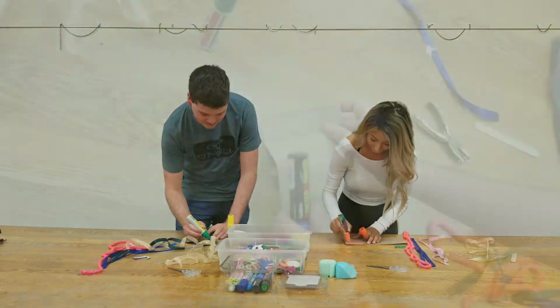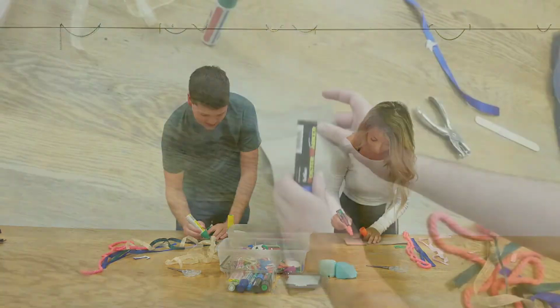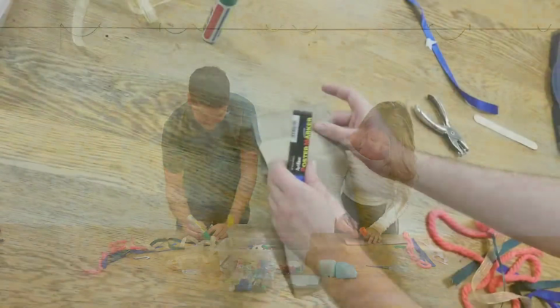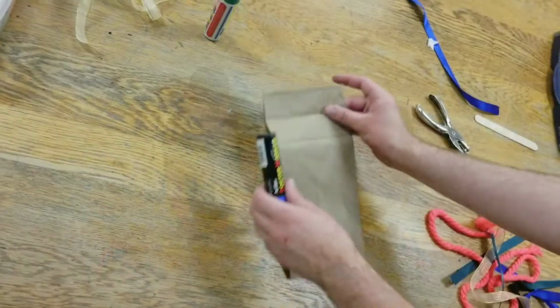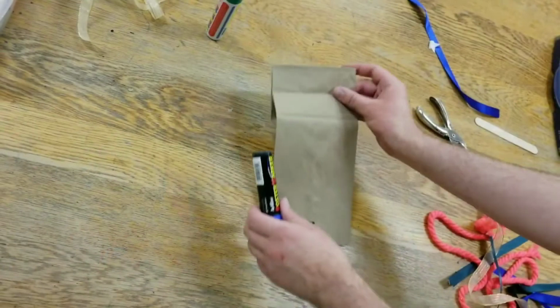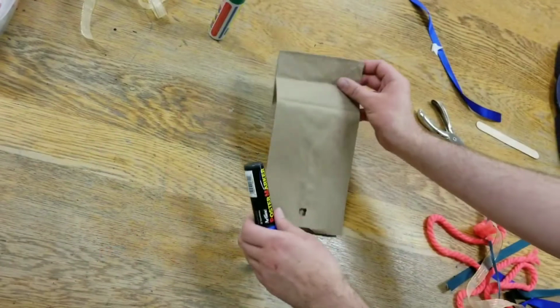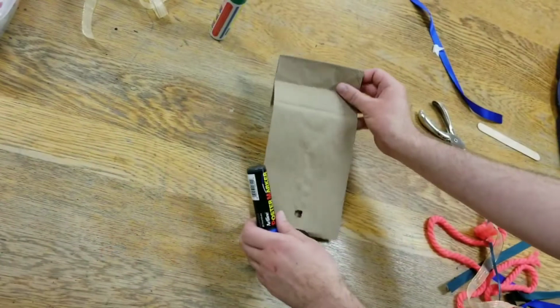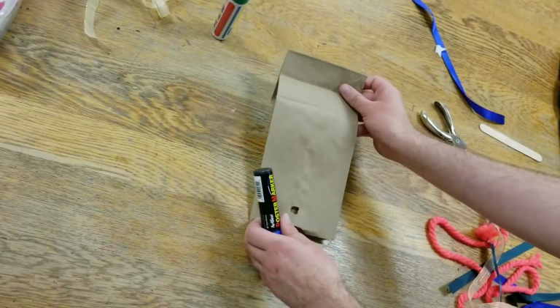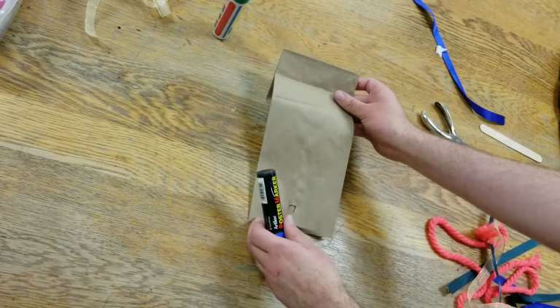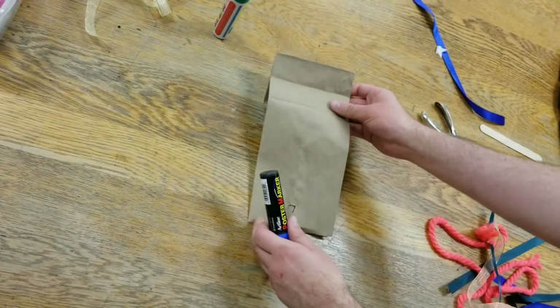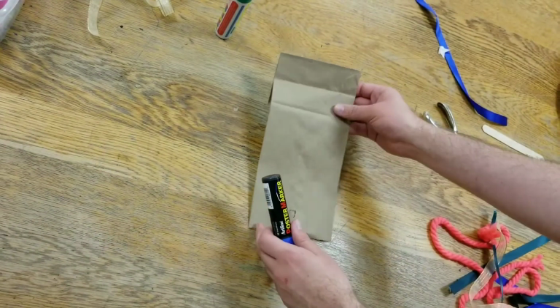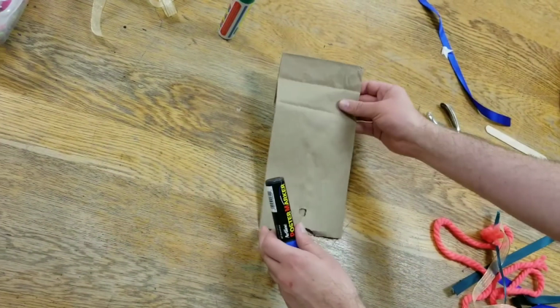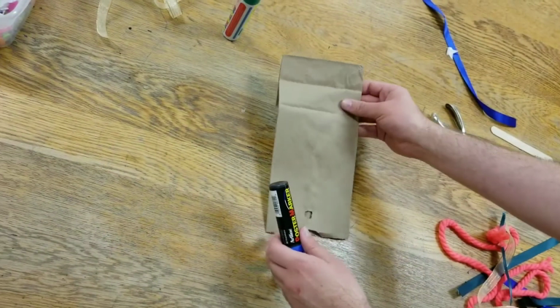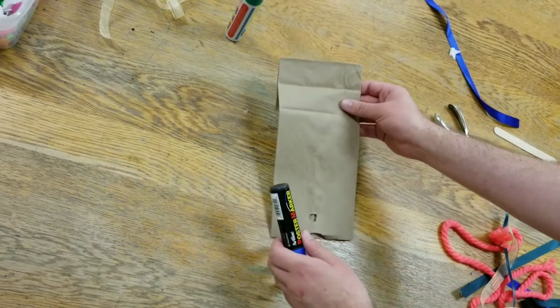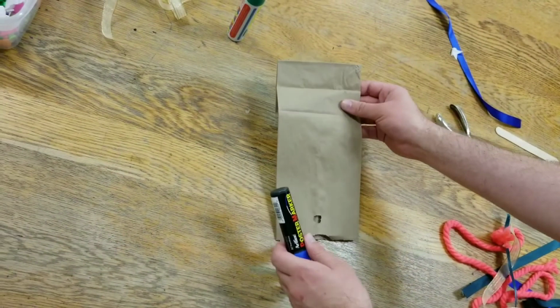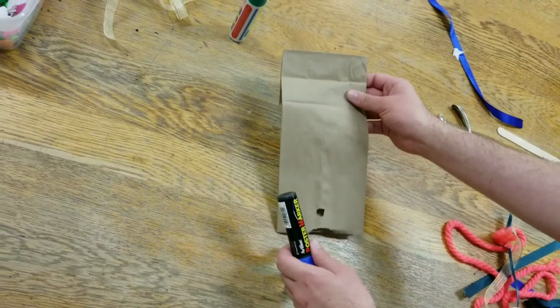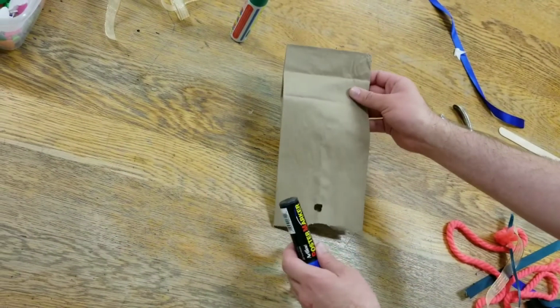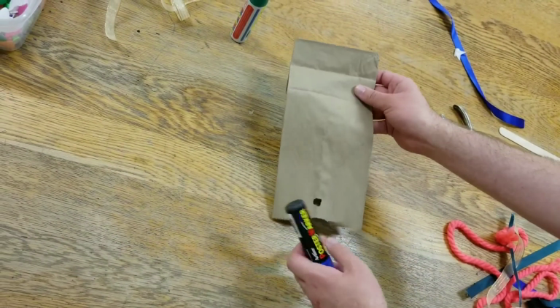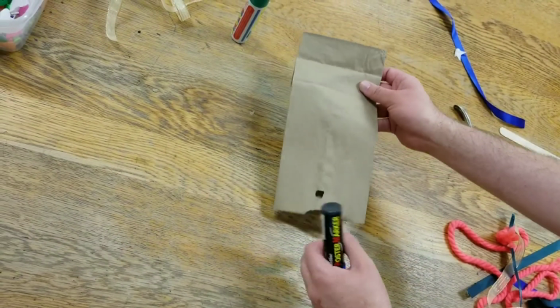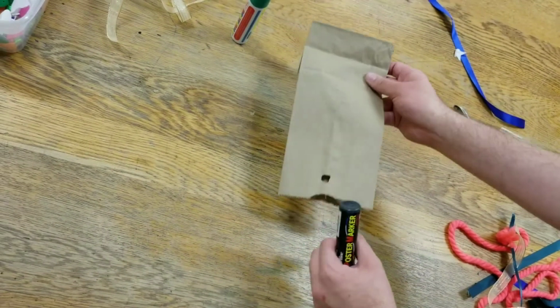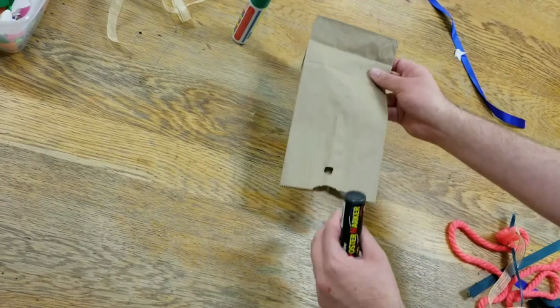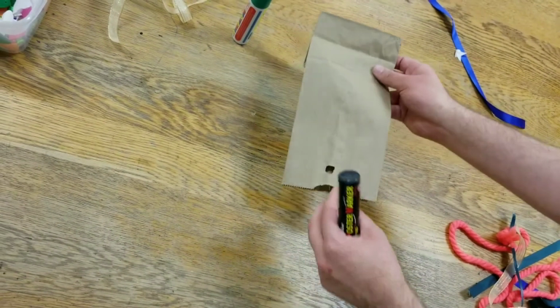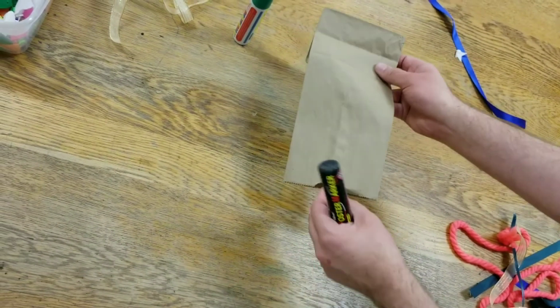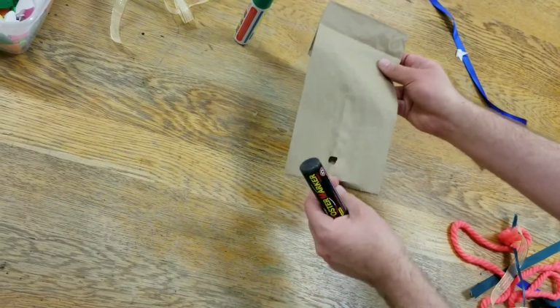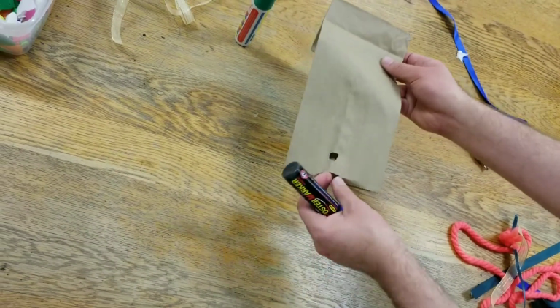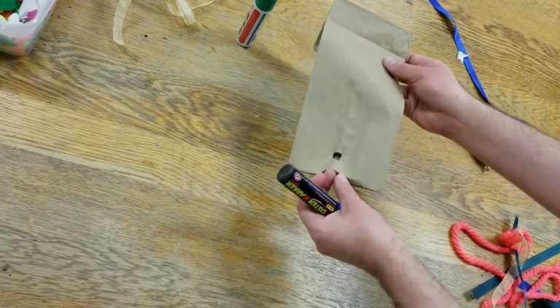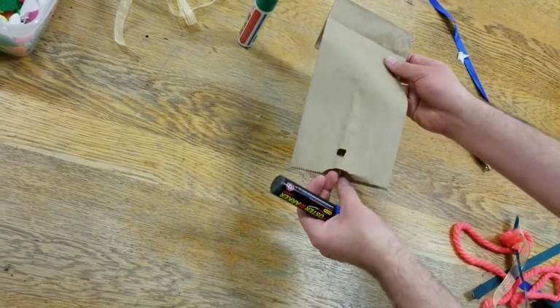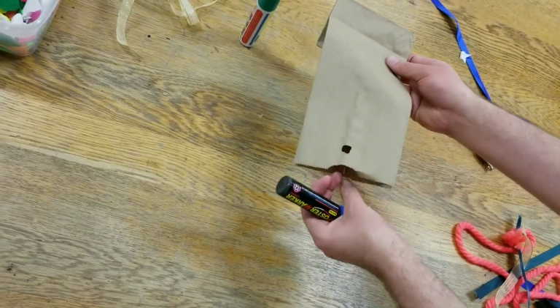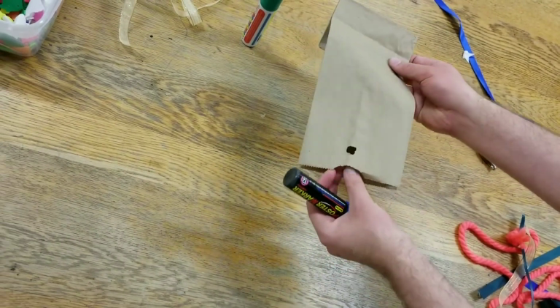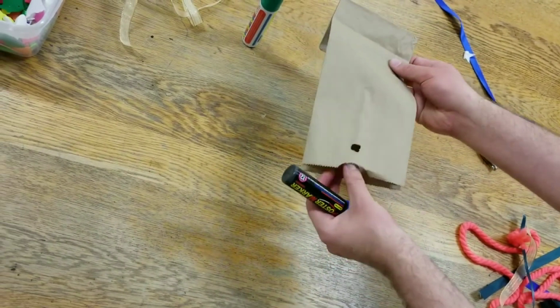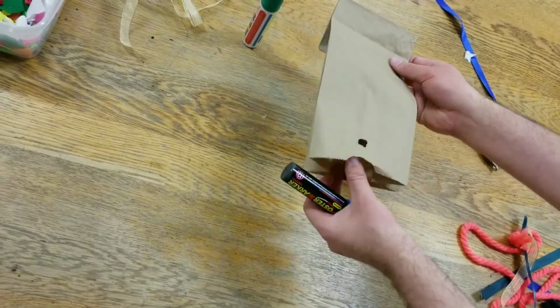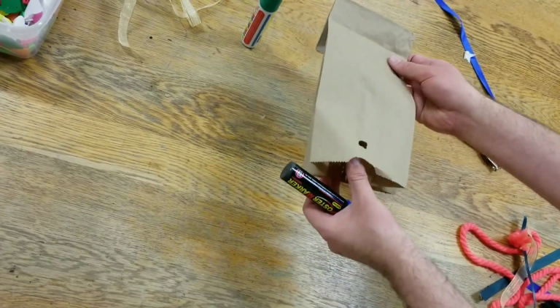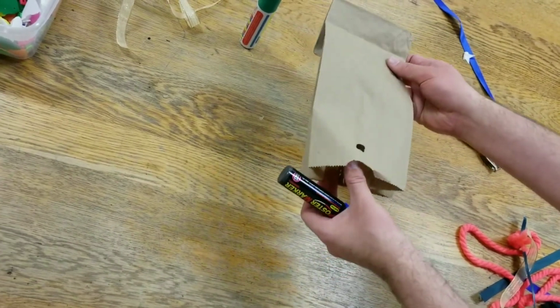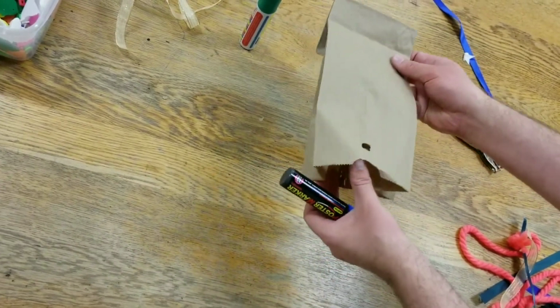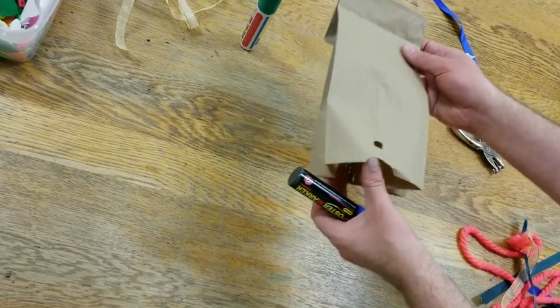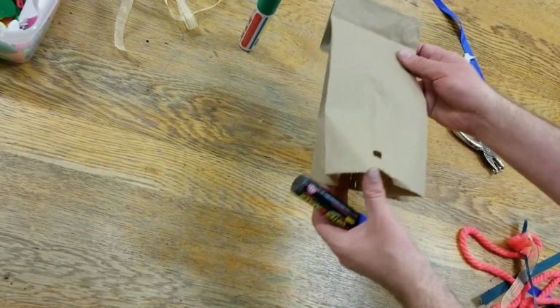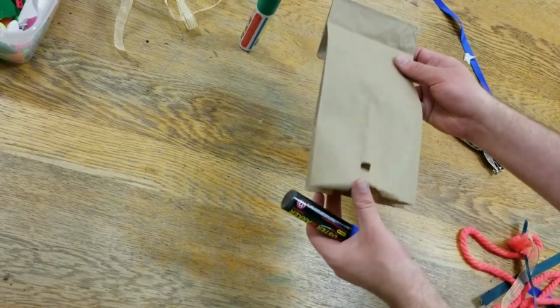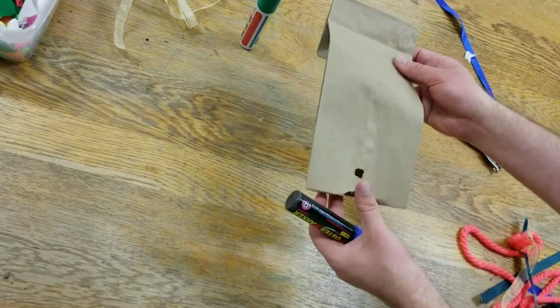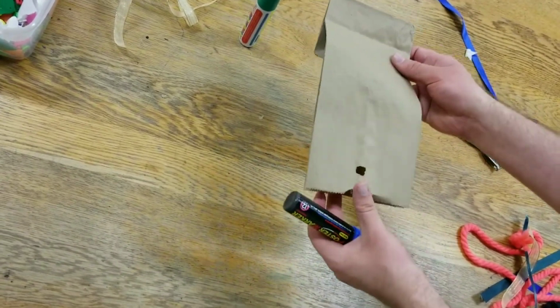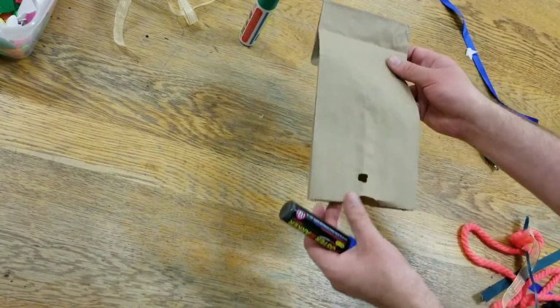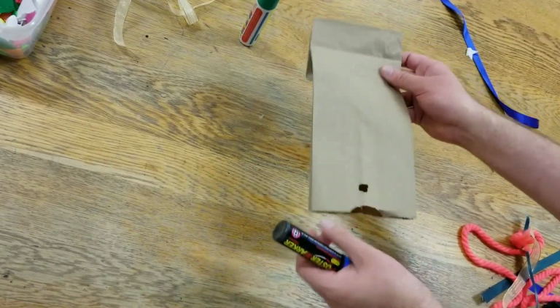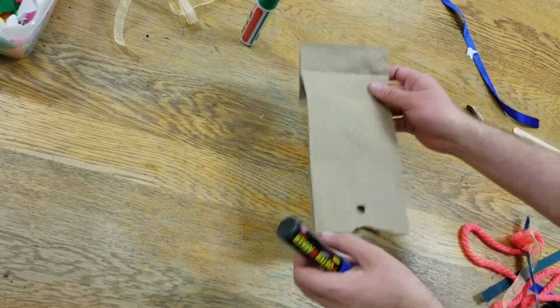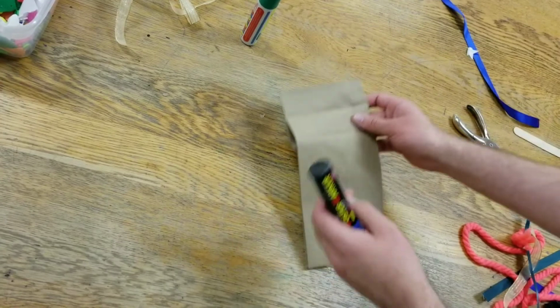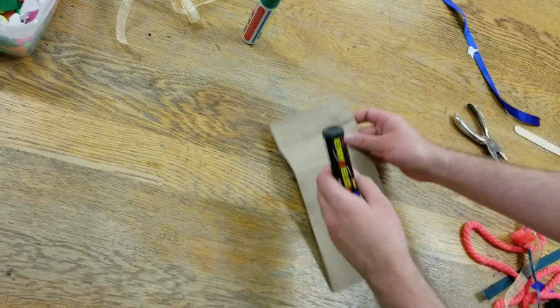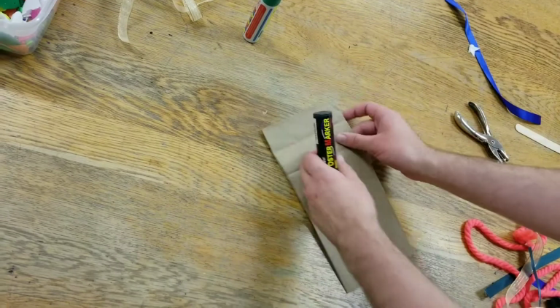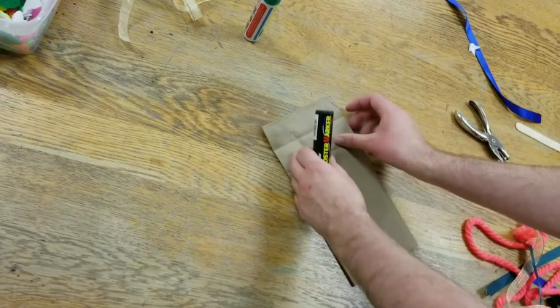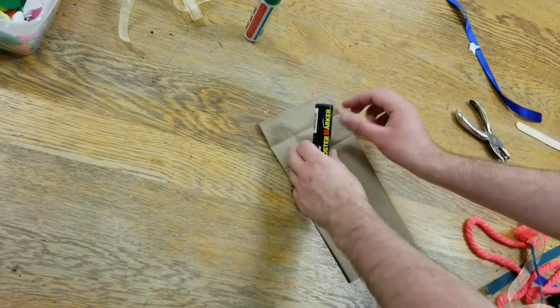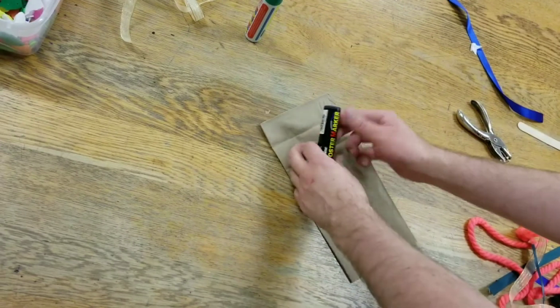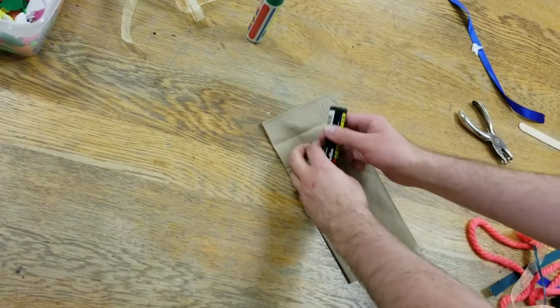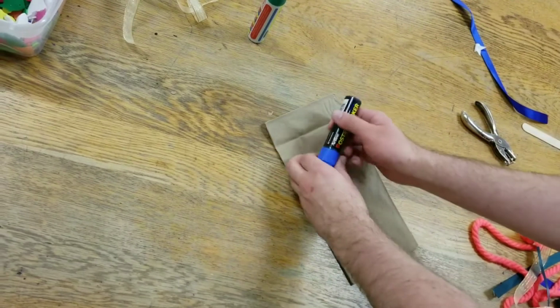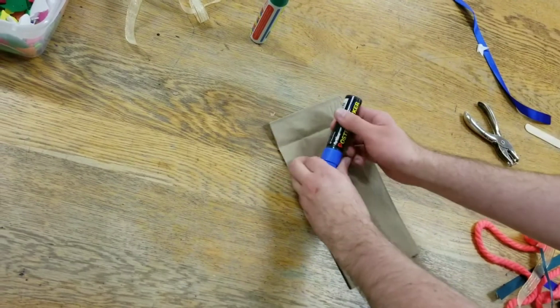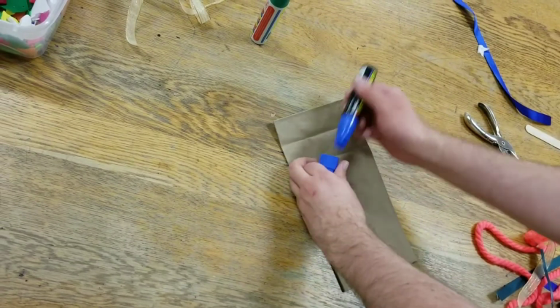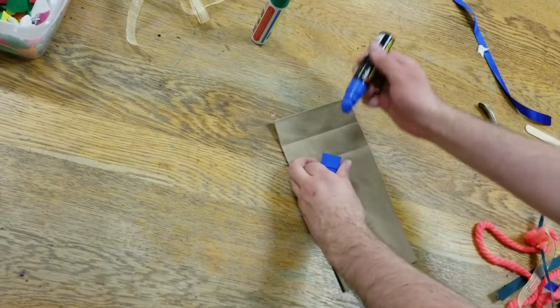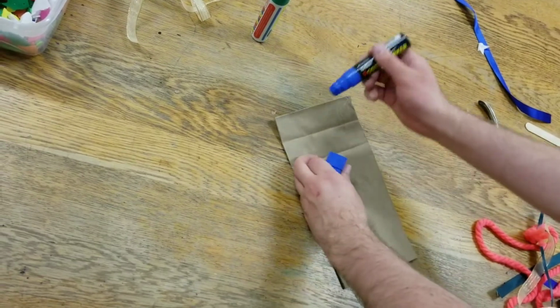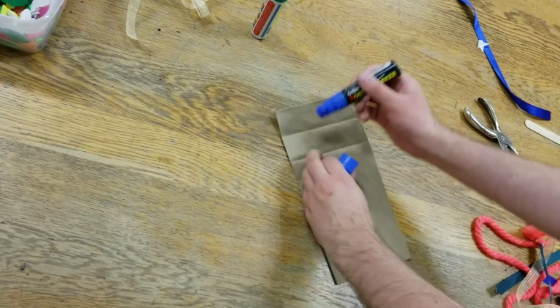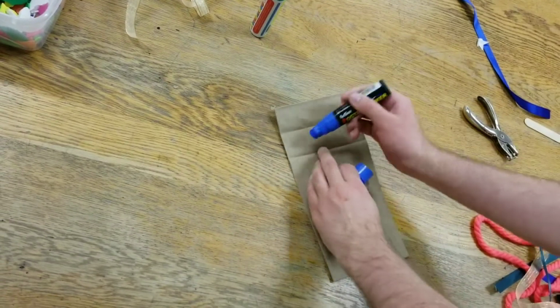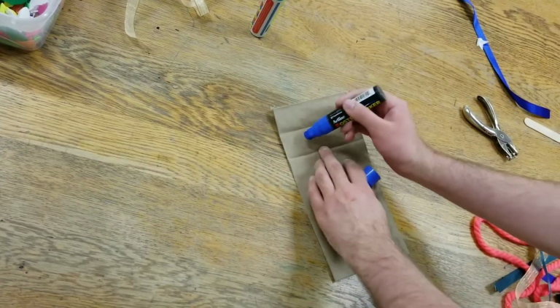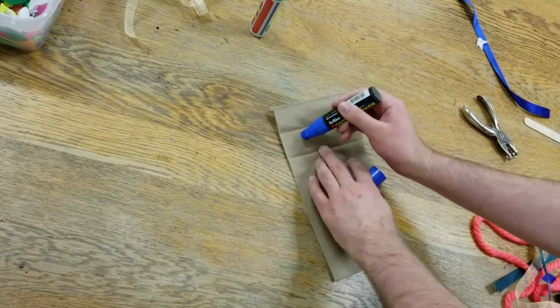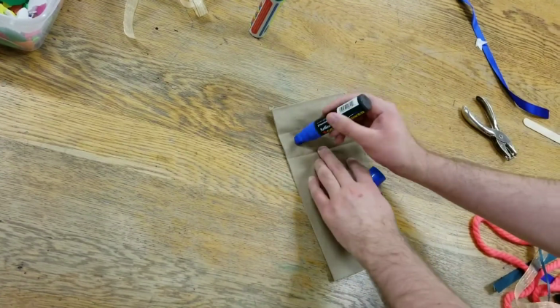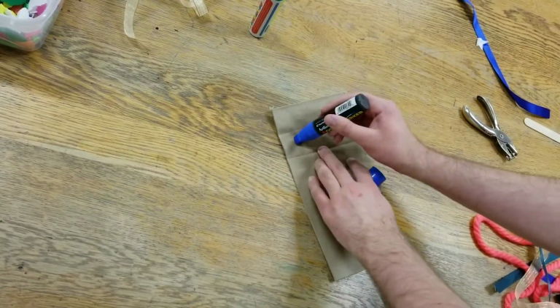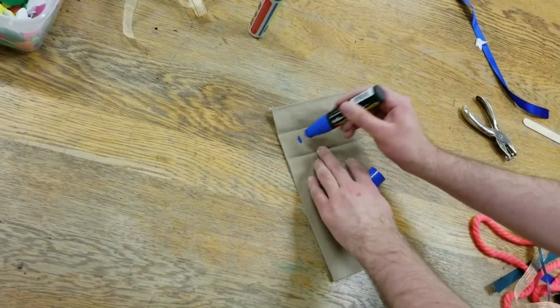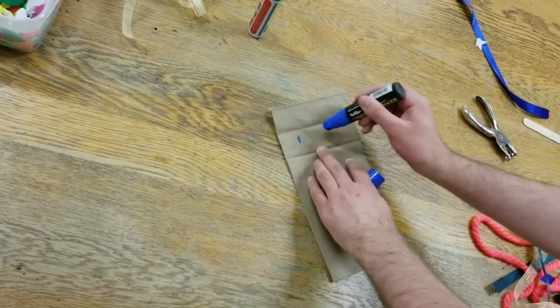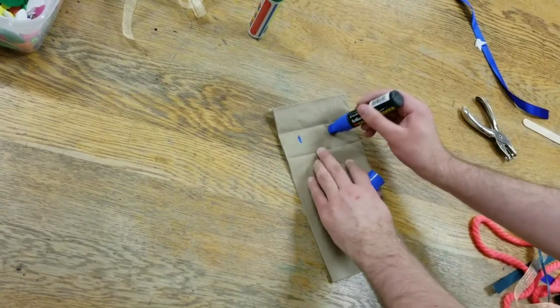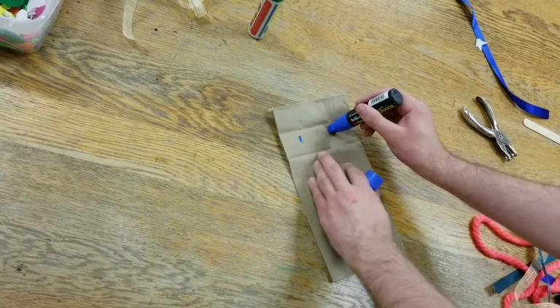When you're decorating your kite, make sure the open part of the paper bag is at the bottom, like this.